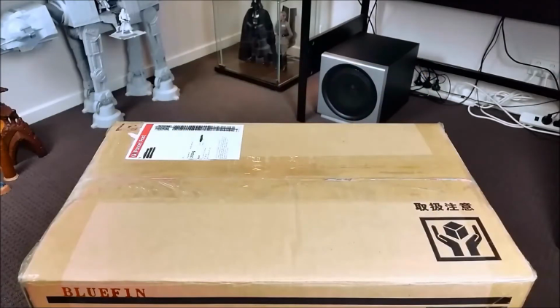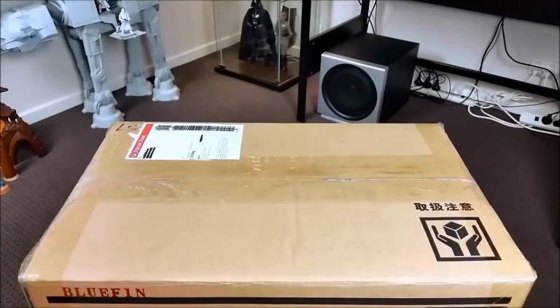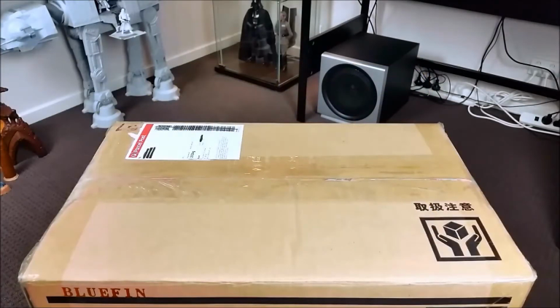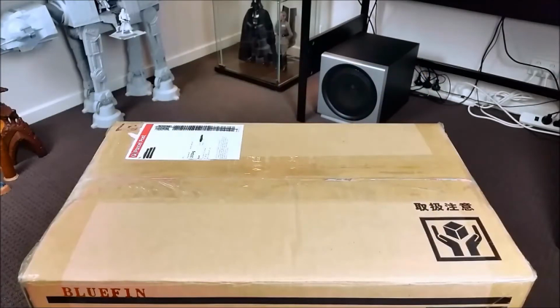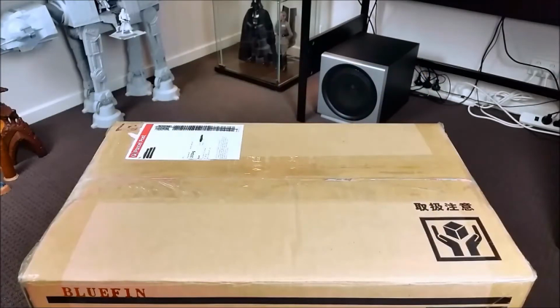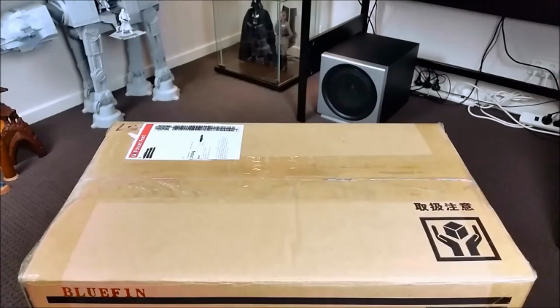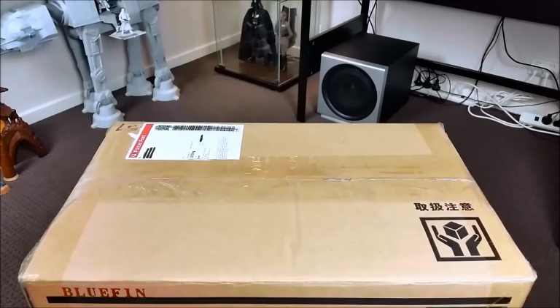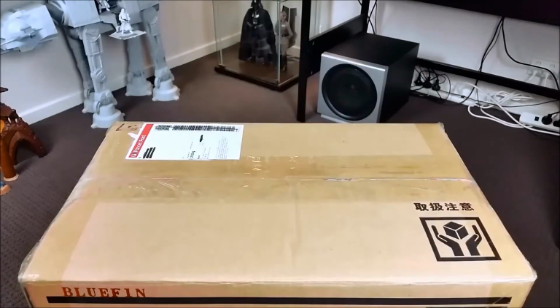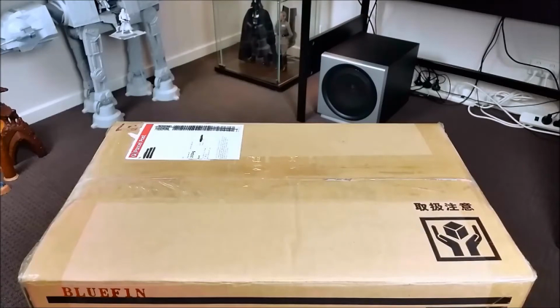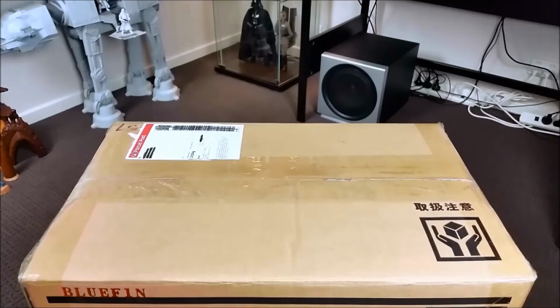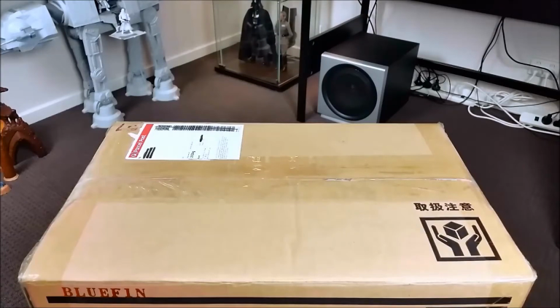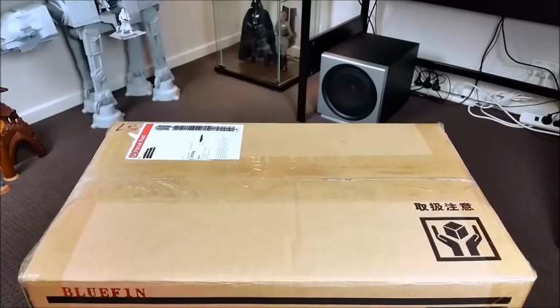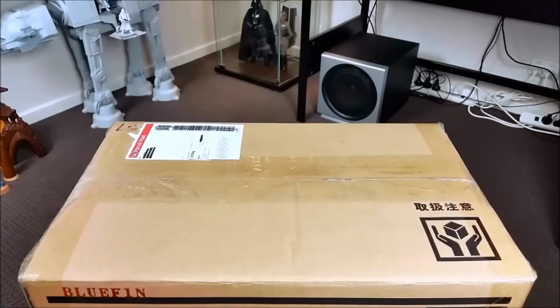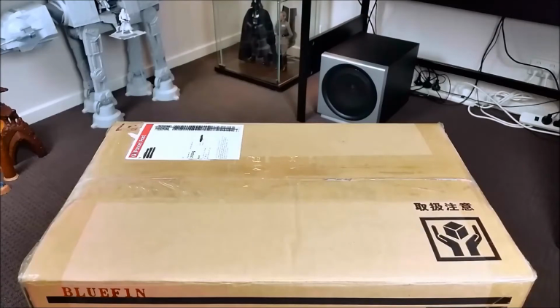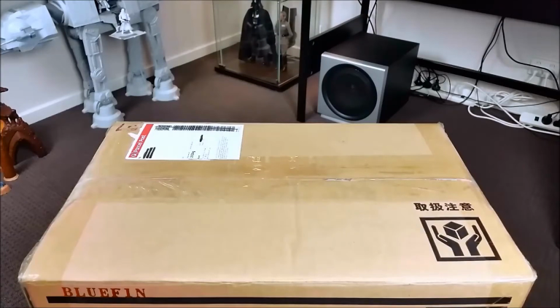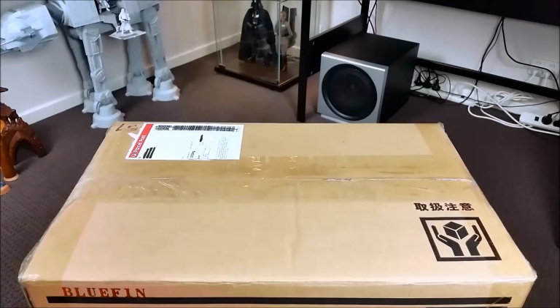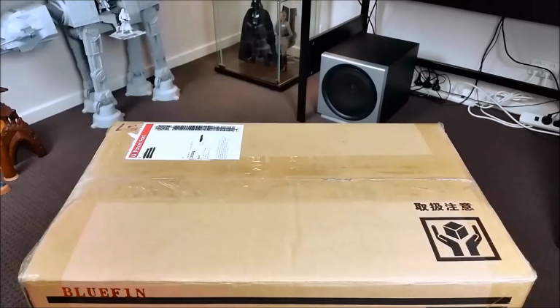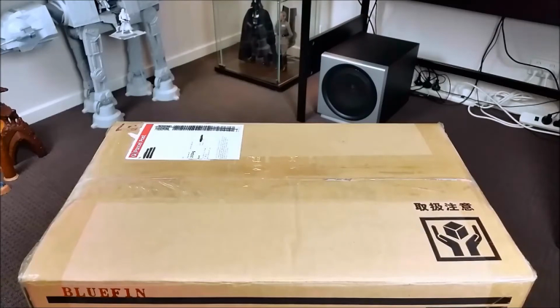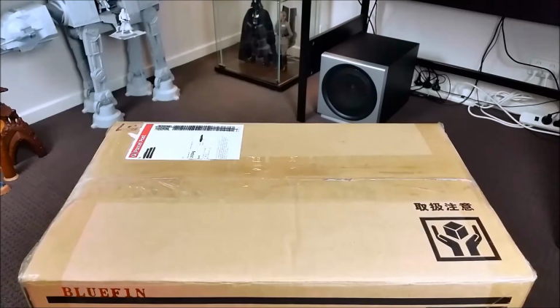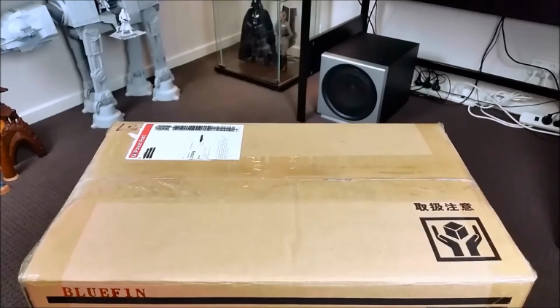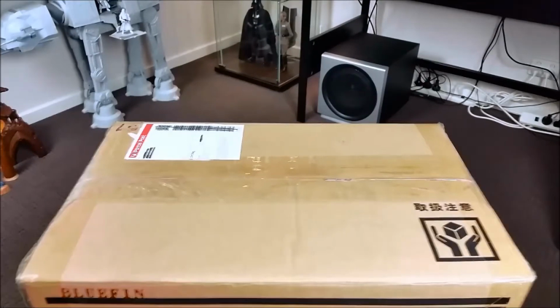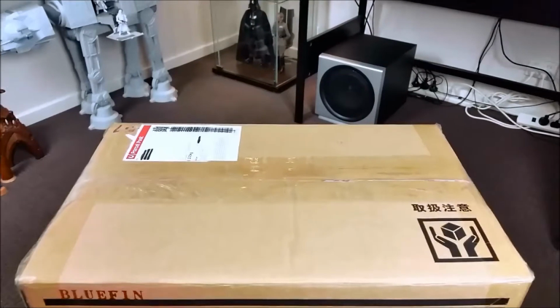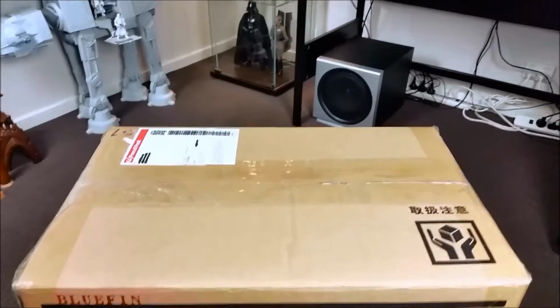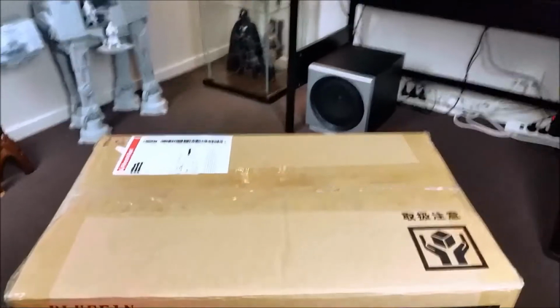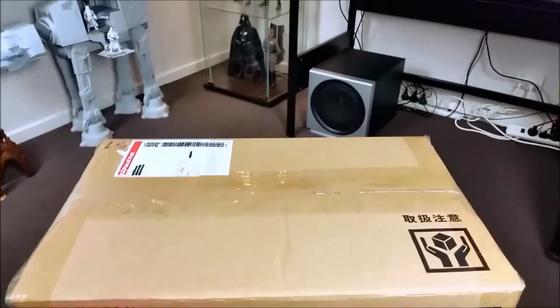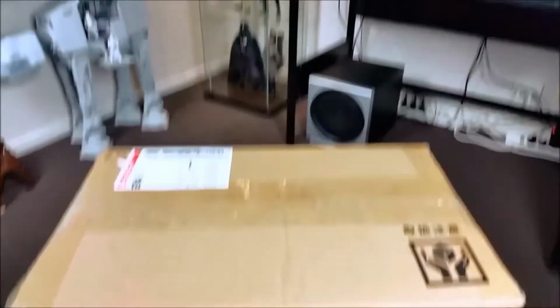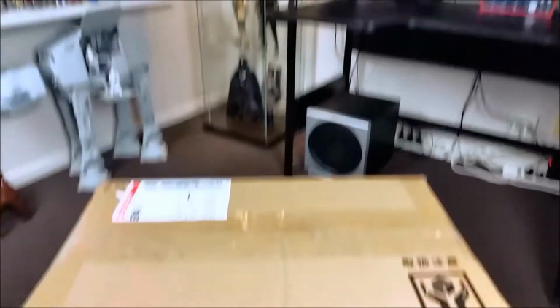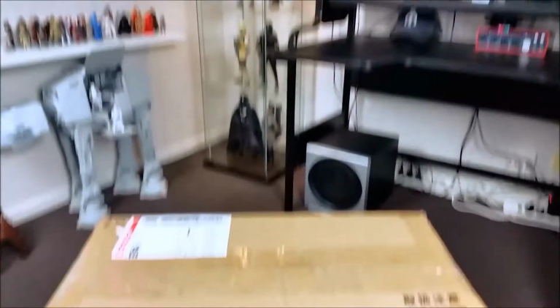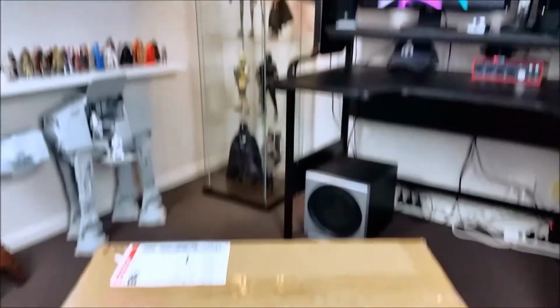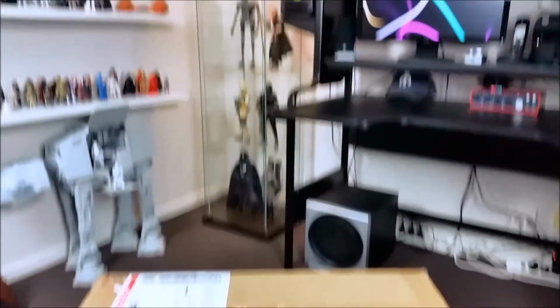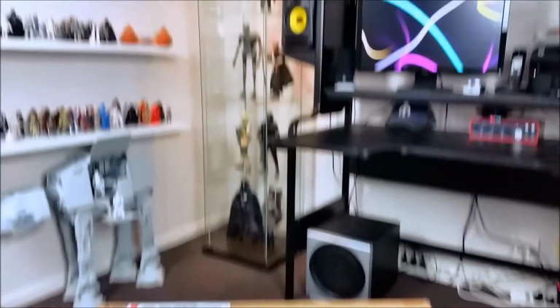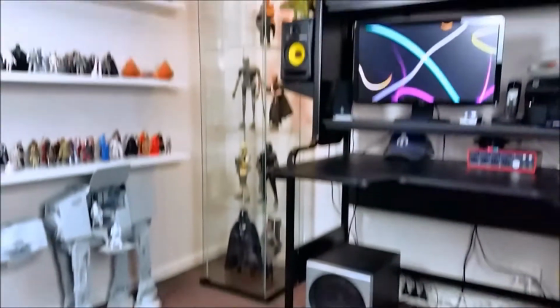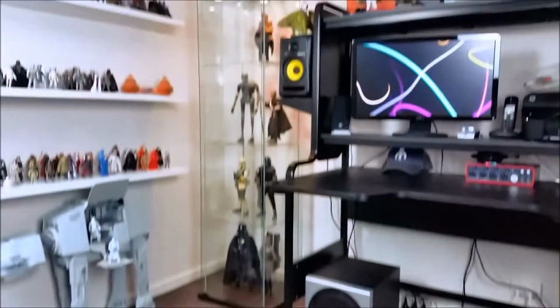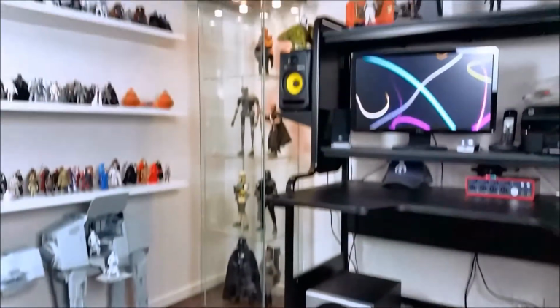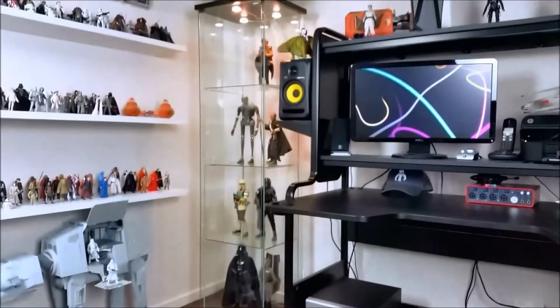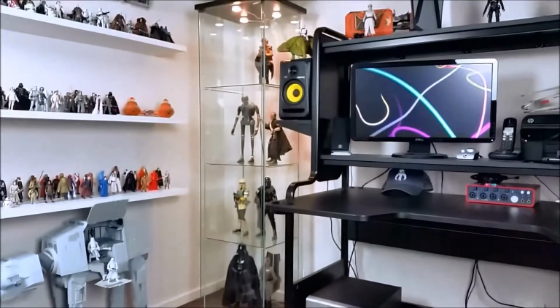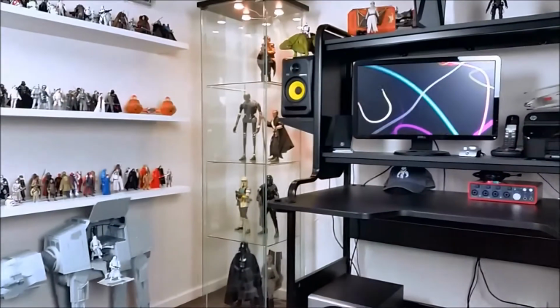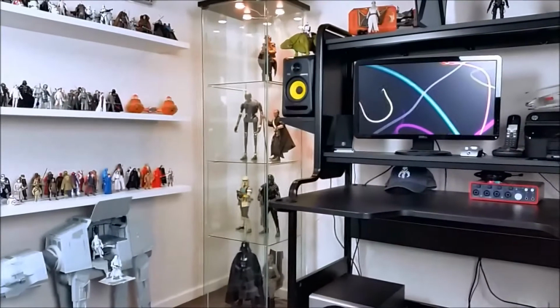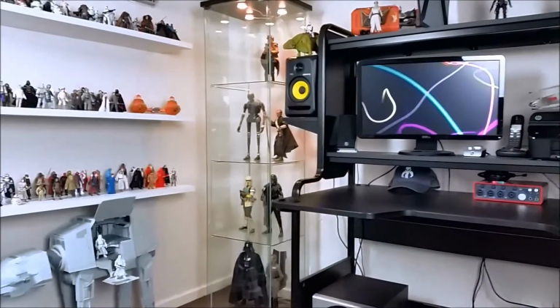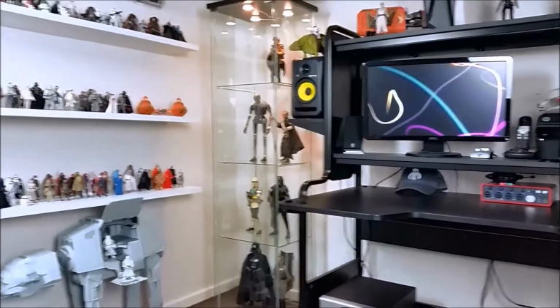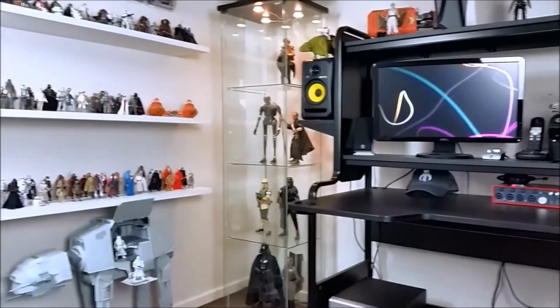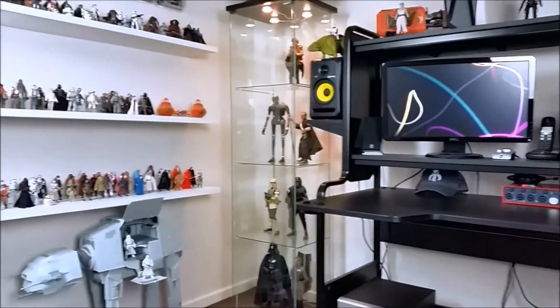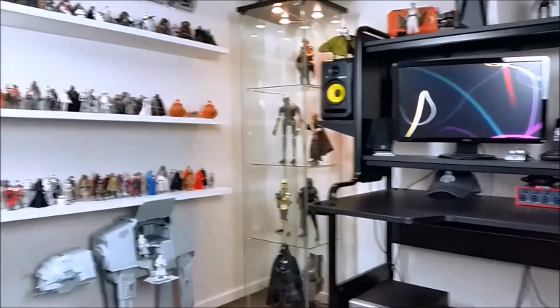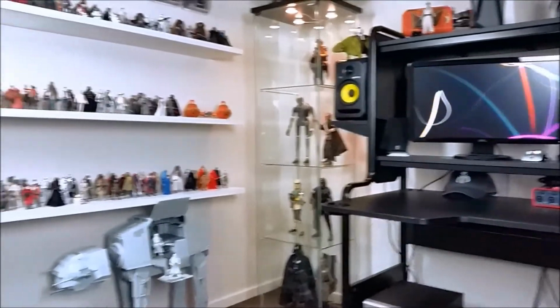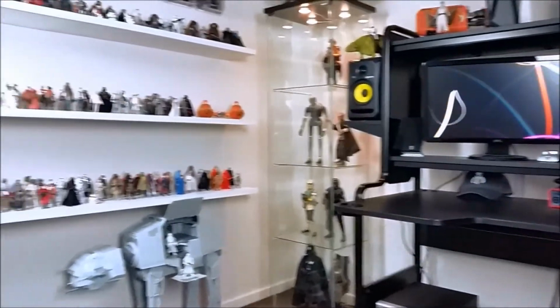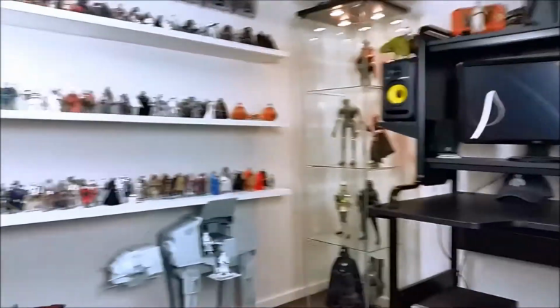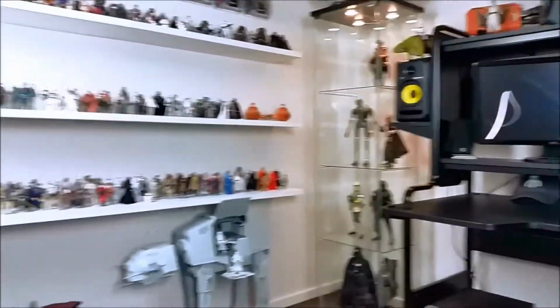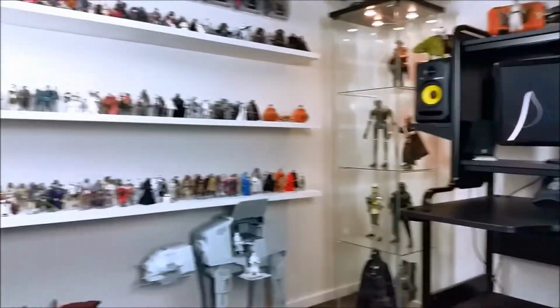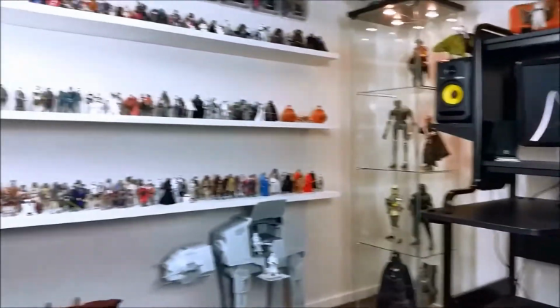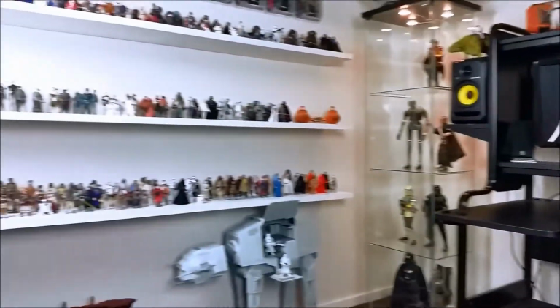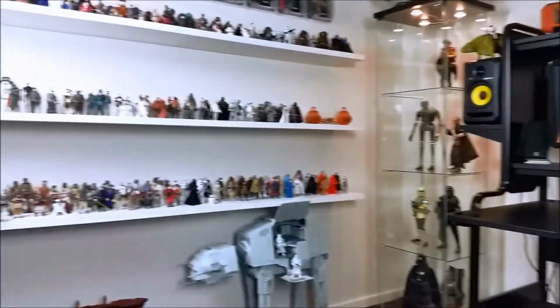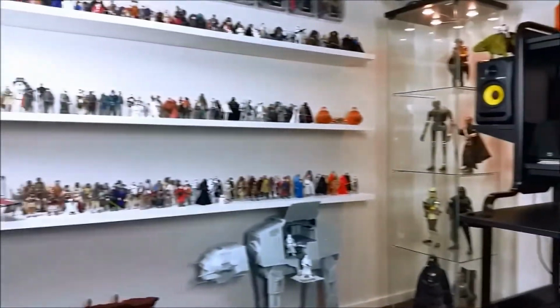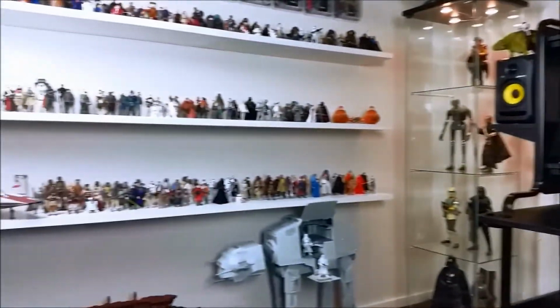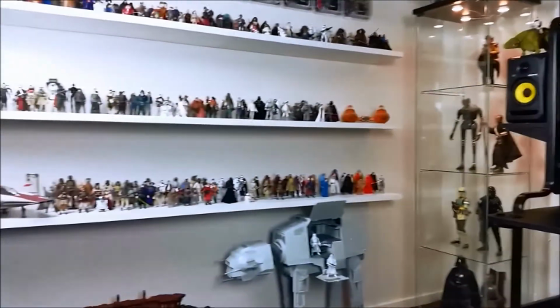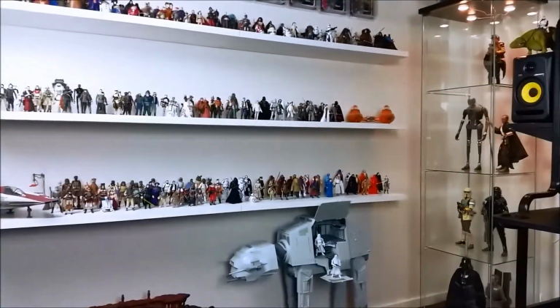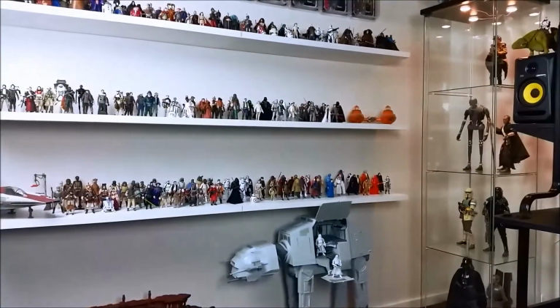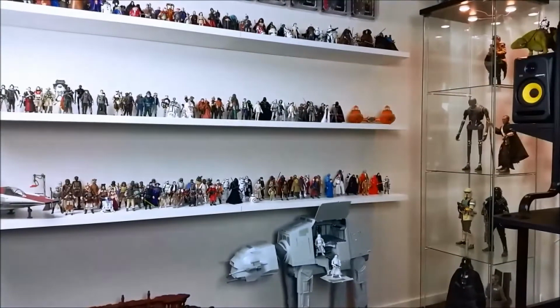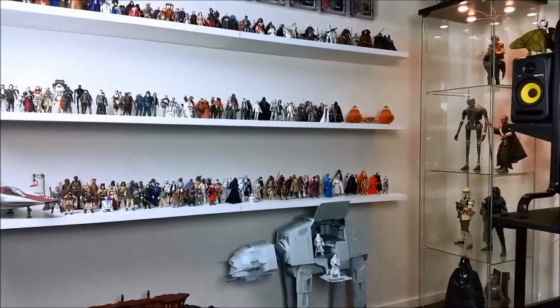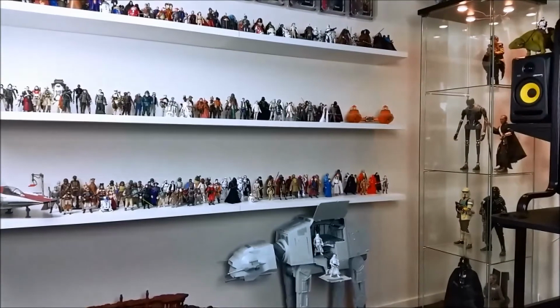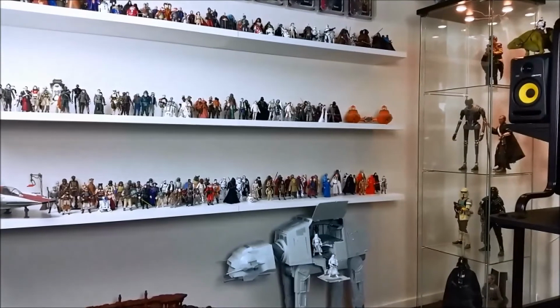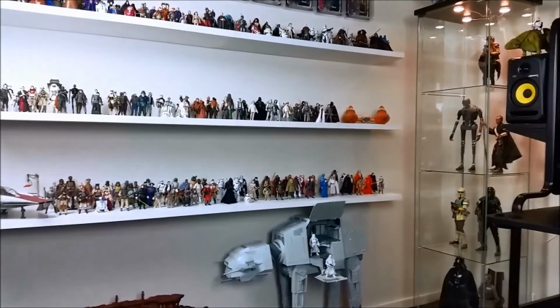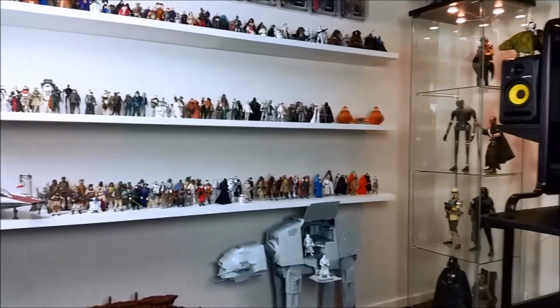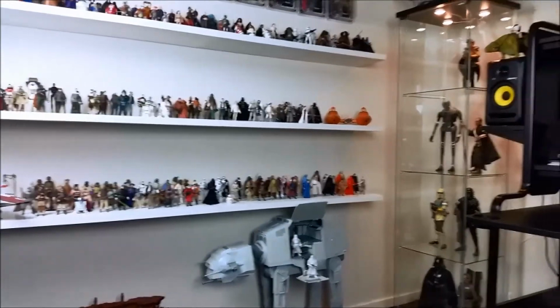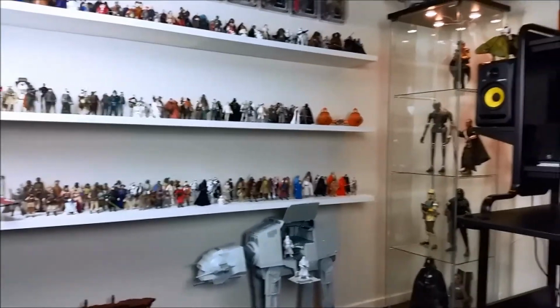Hi guys, thanks for joining me for this haul video. Just a quick look at the room before I start.